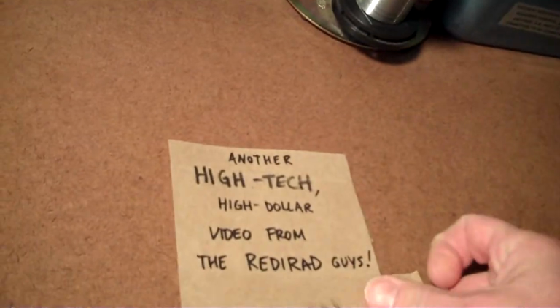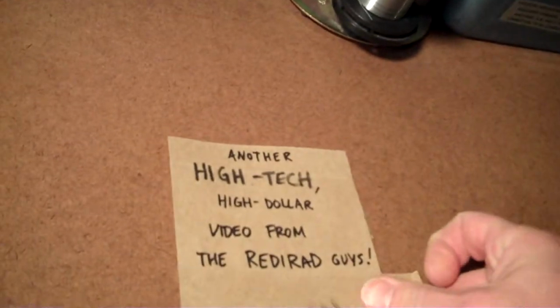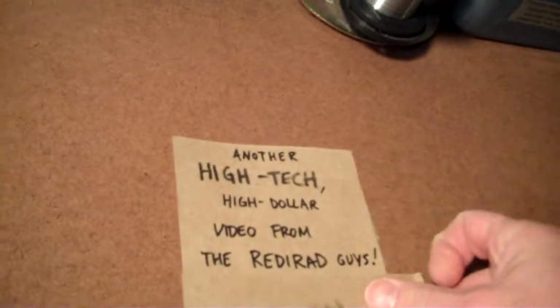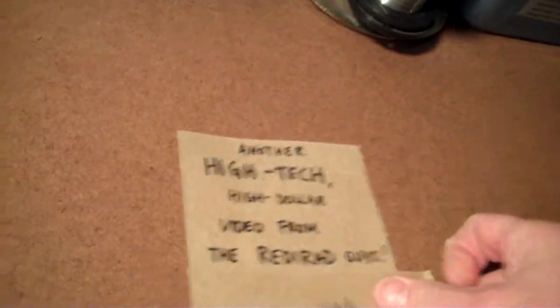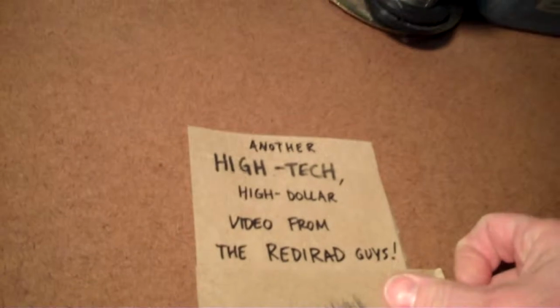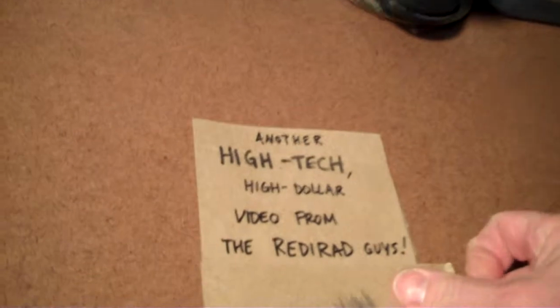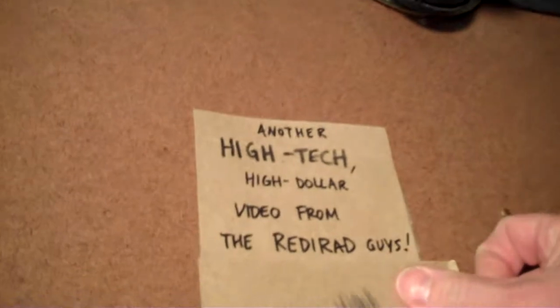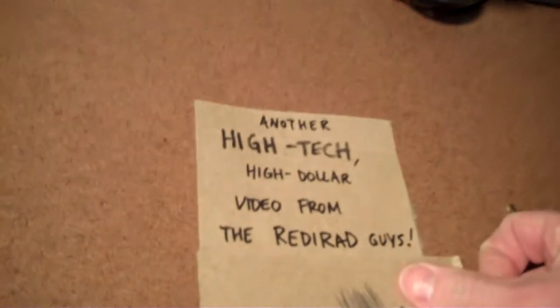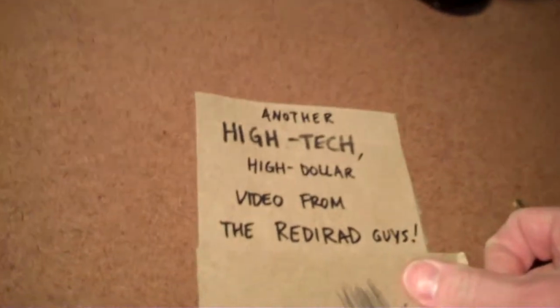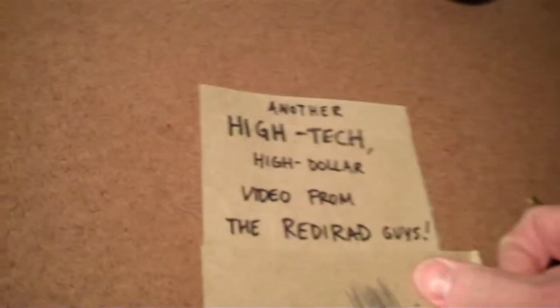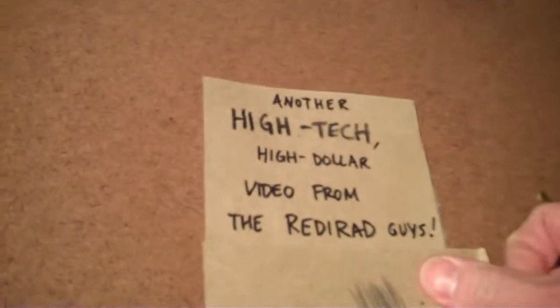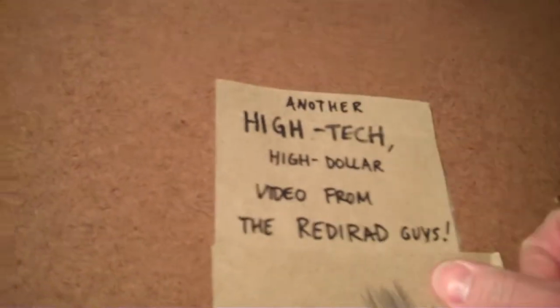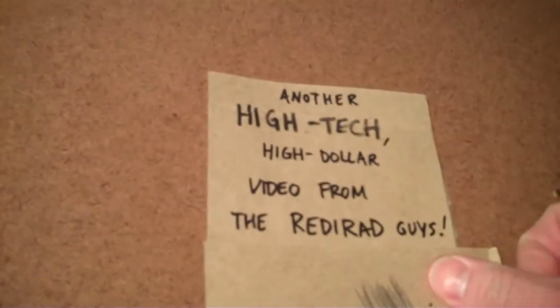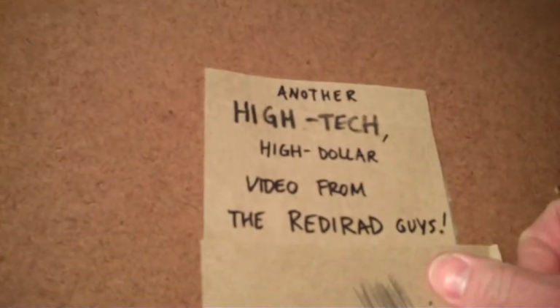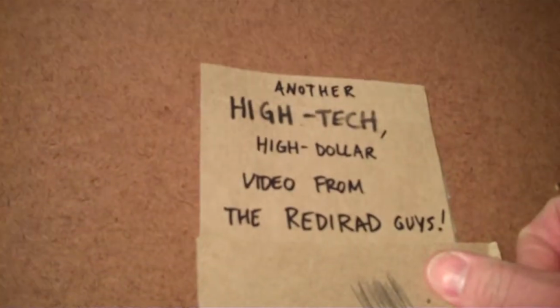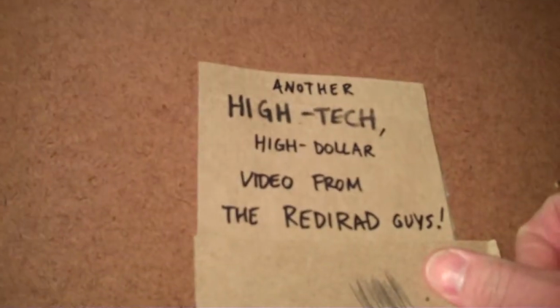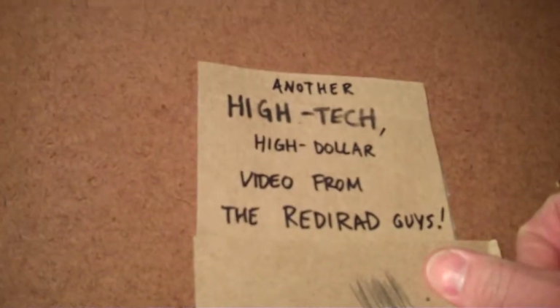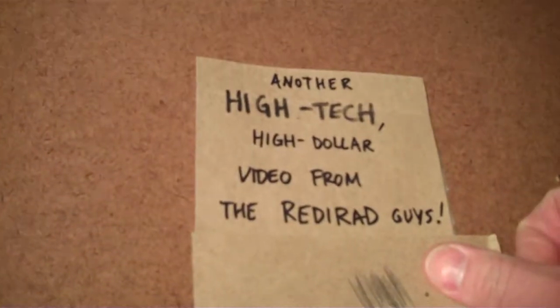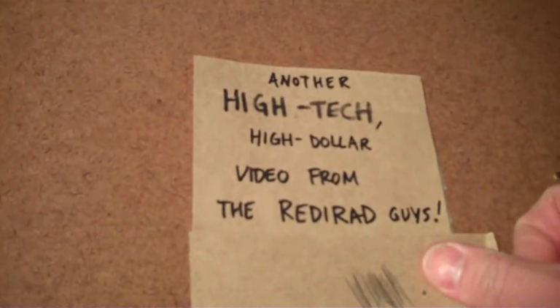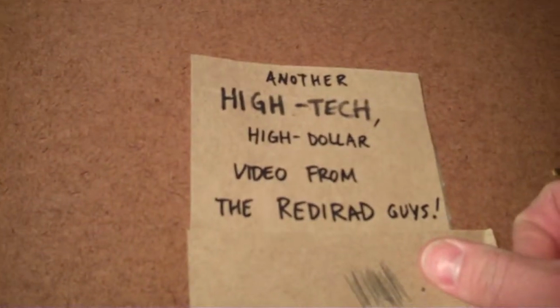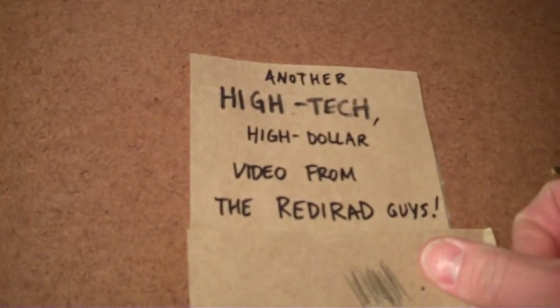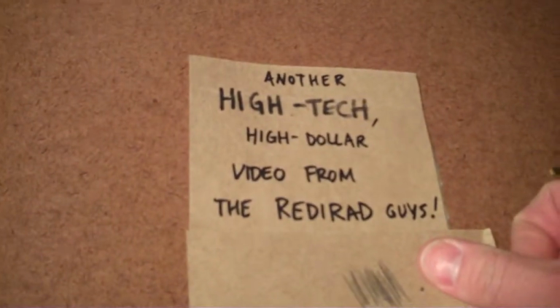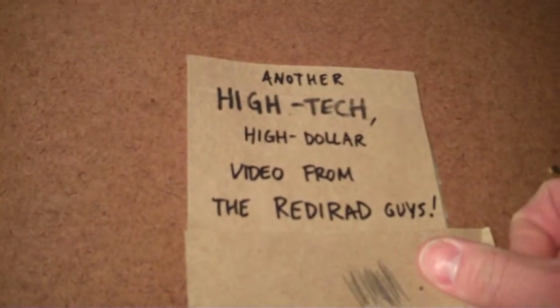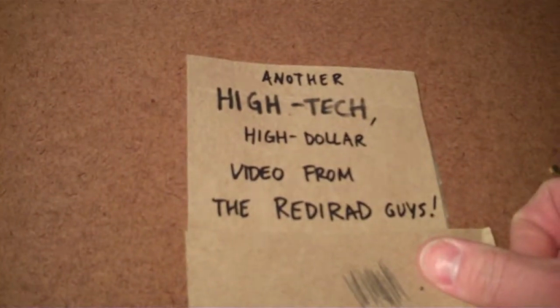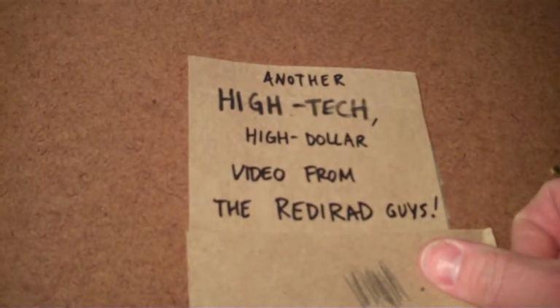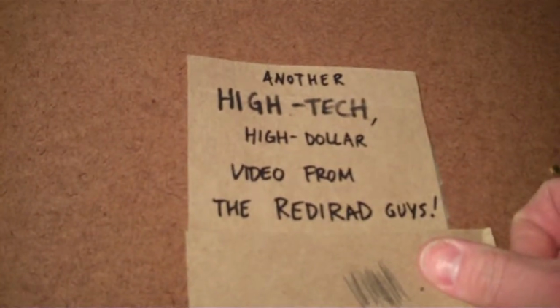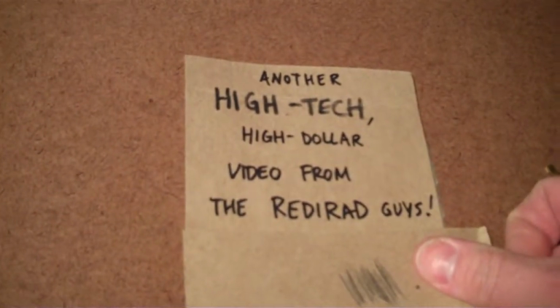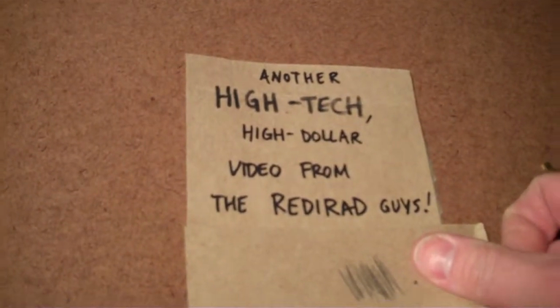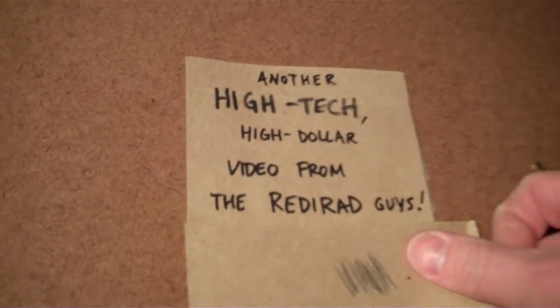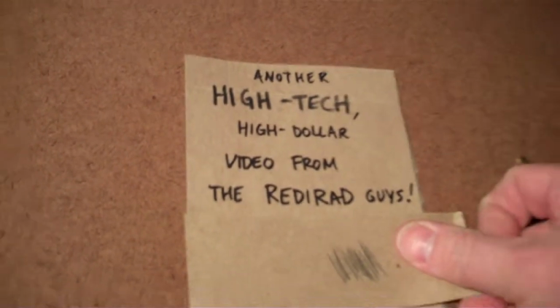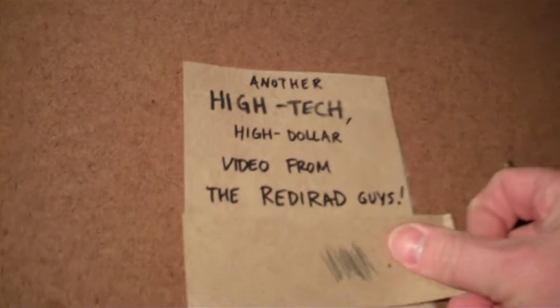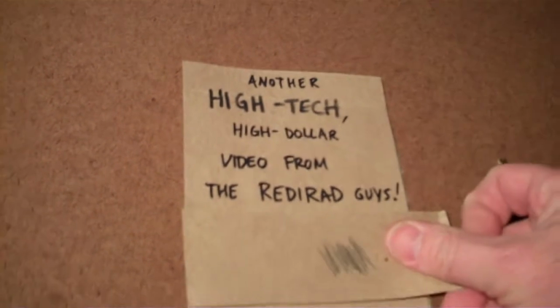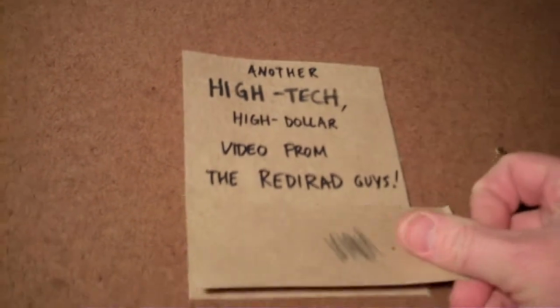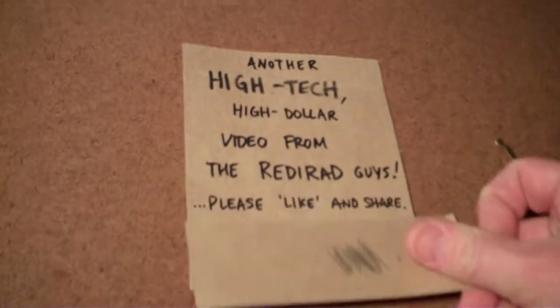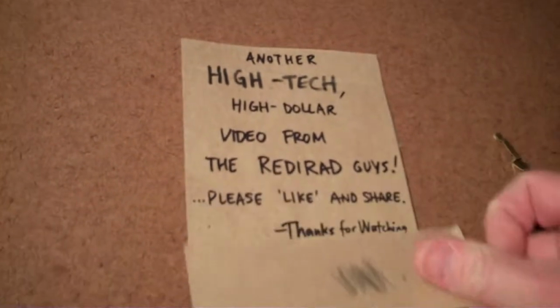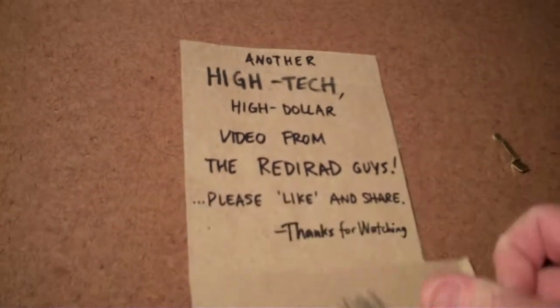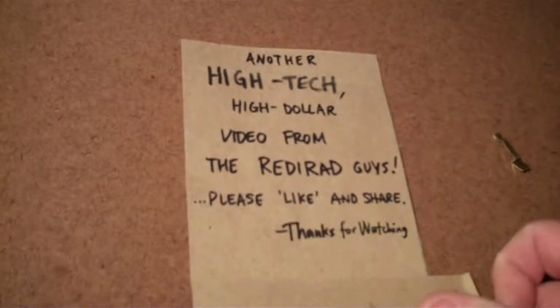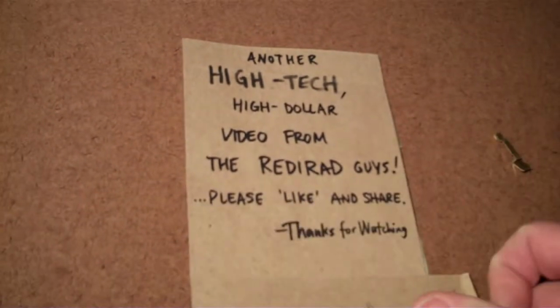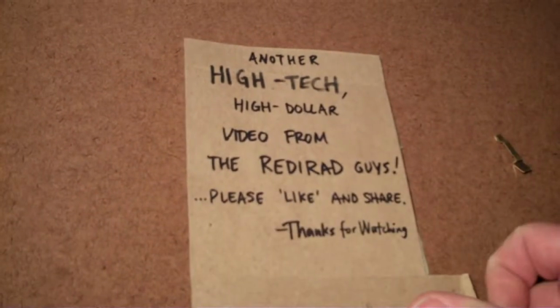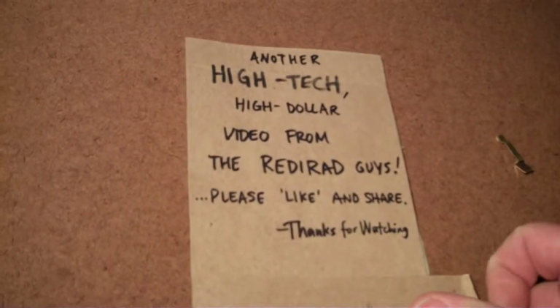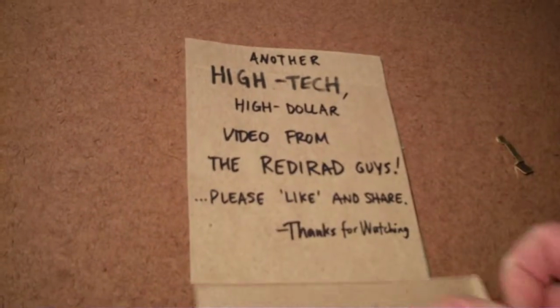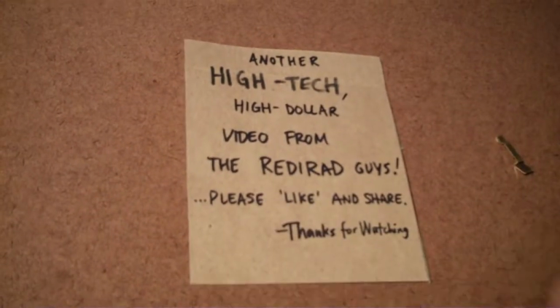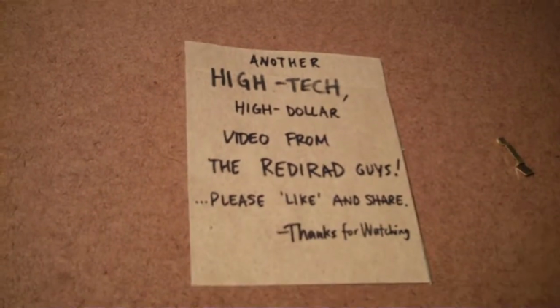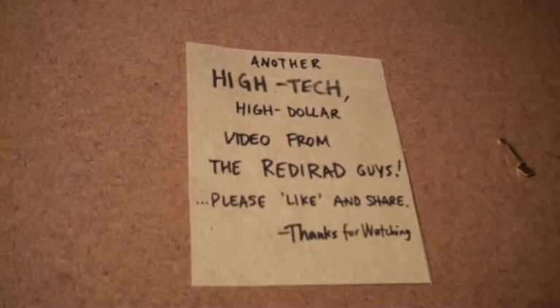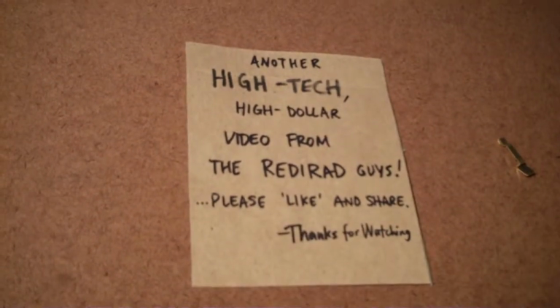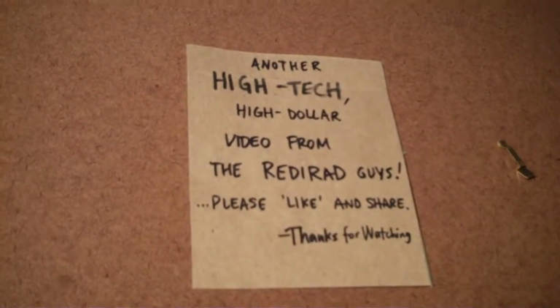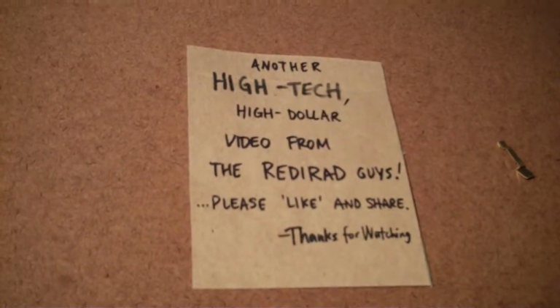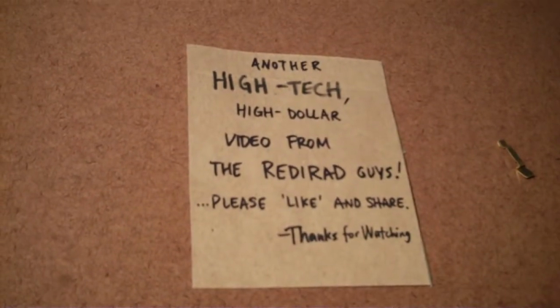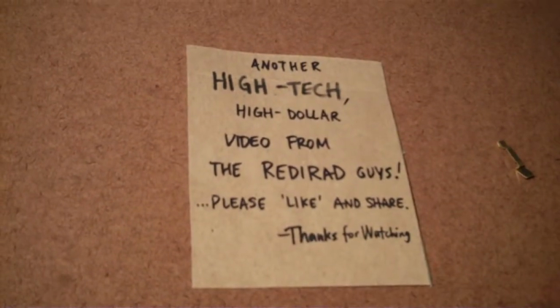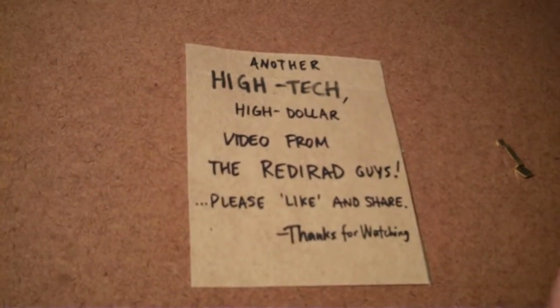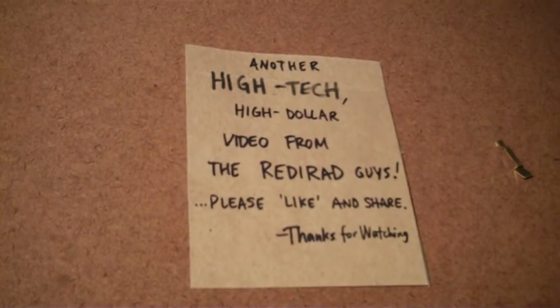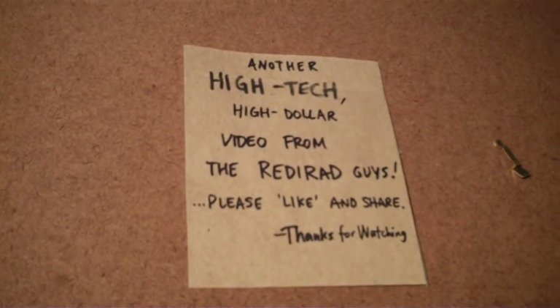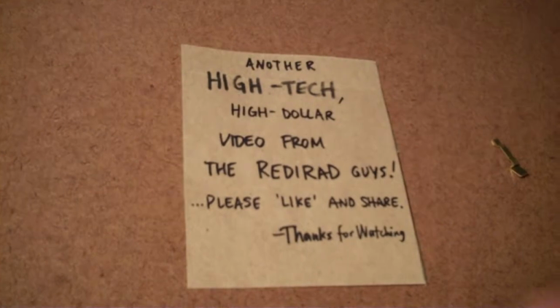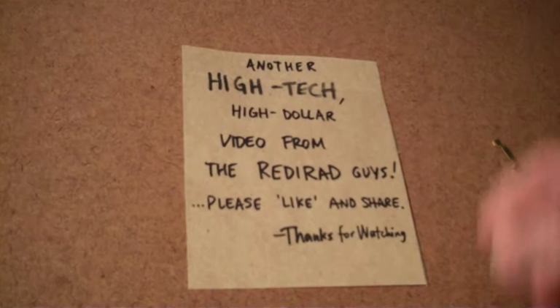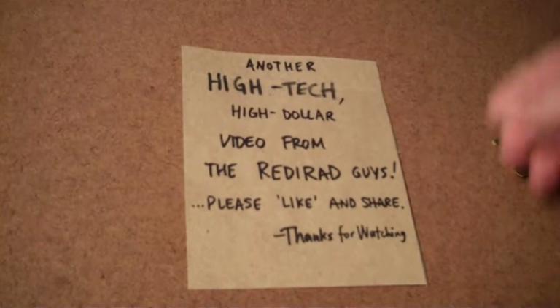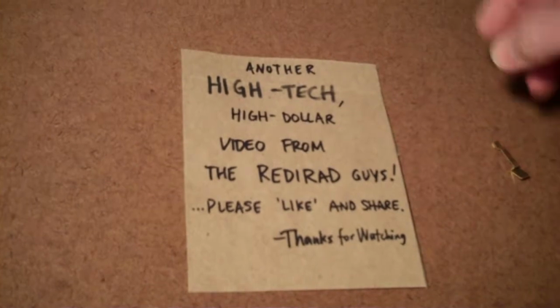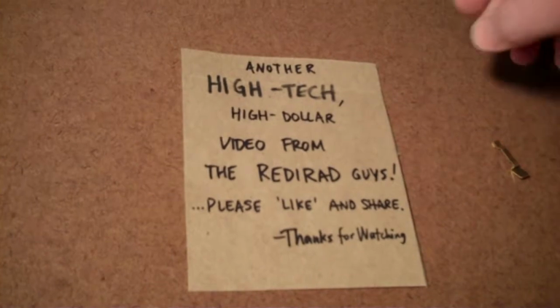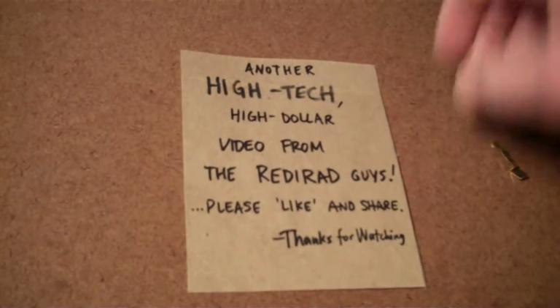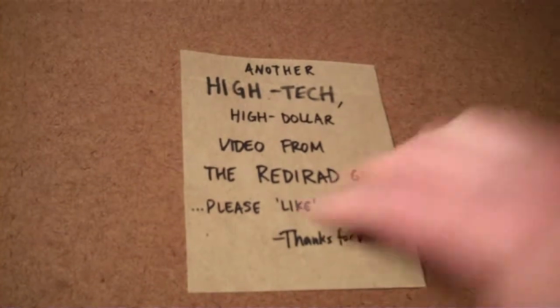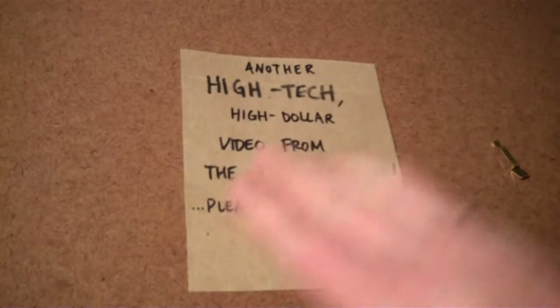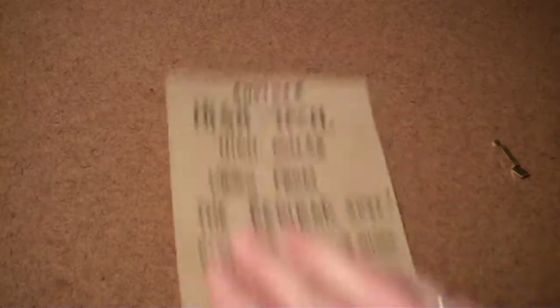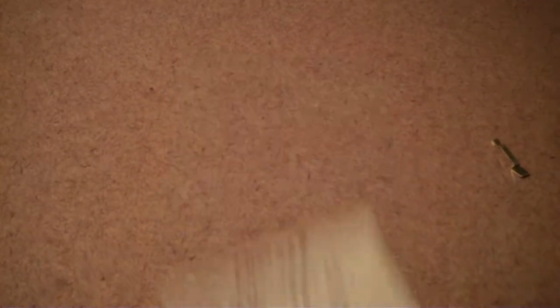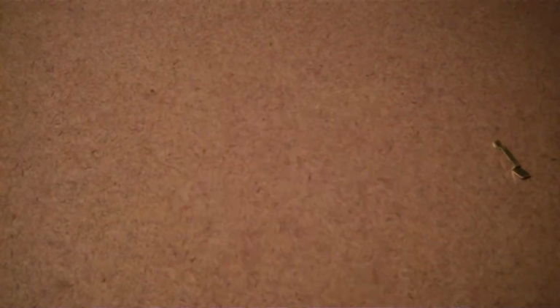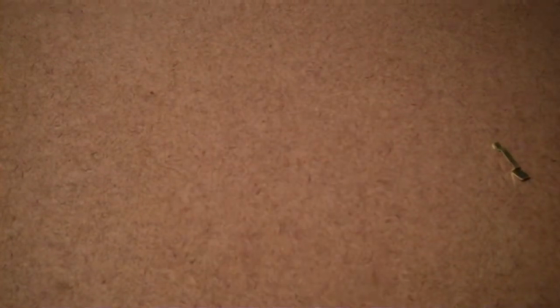Another high-tech, high-dollar video from the Ready Rad guys. Please like us and share — thanks for watching!